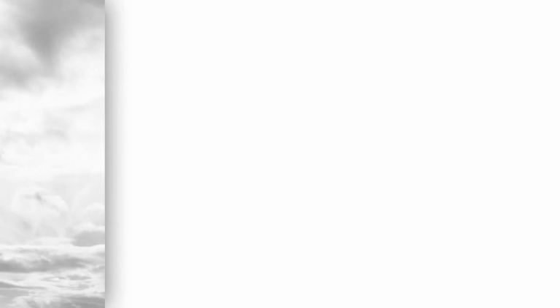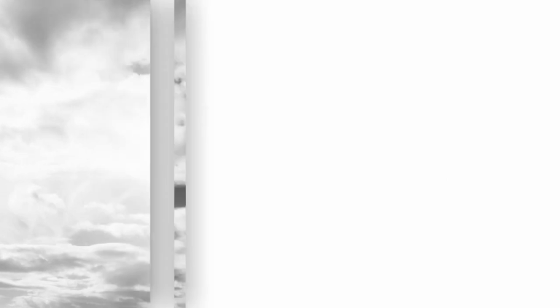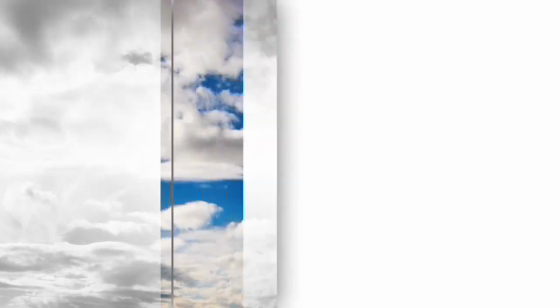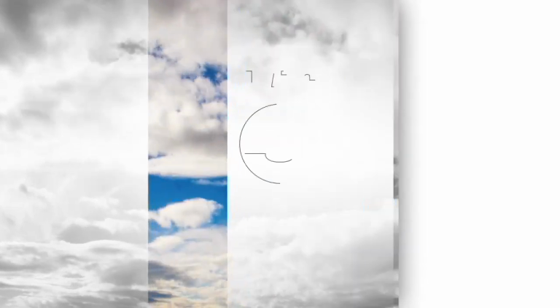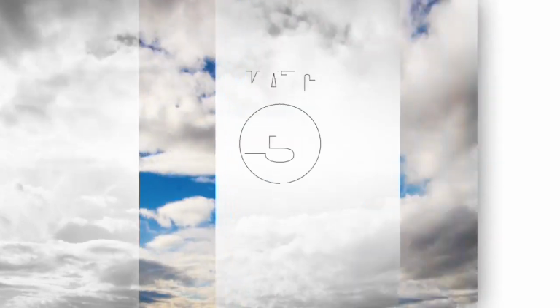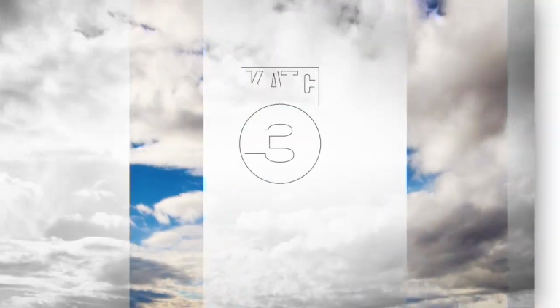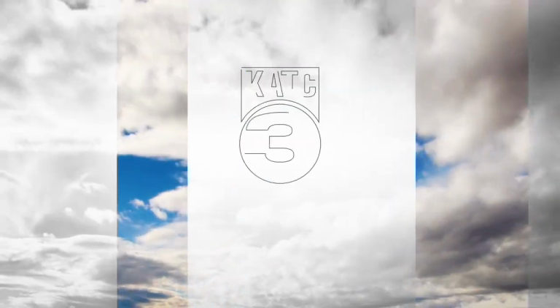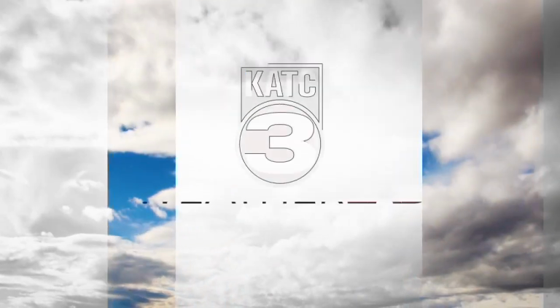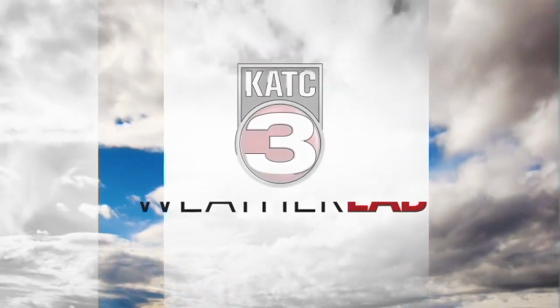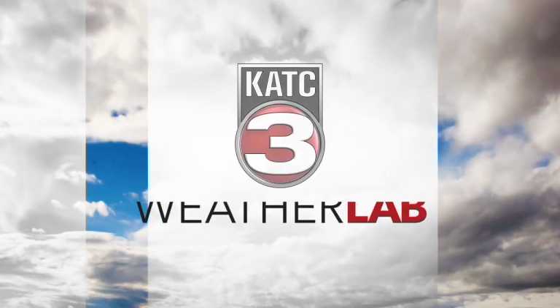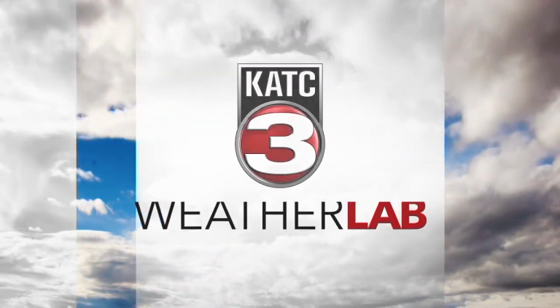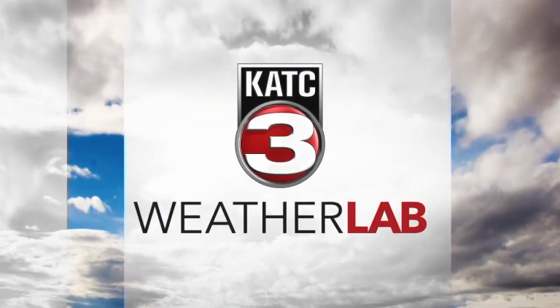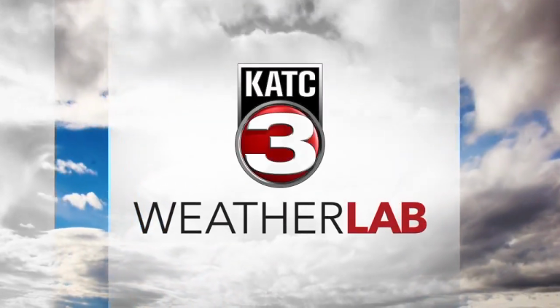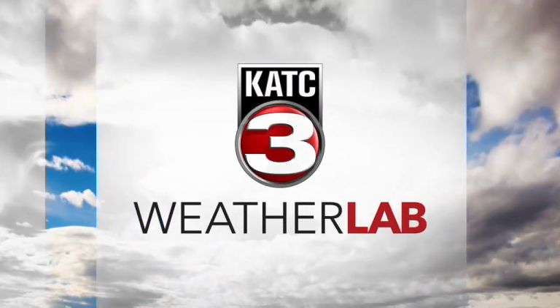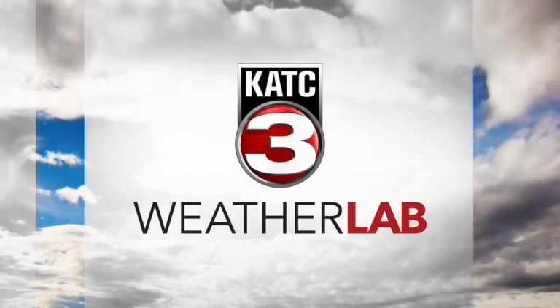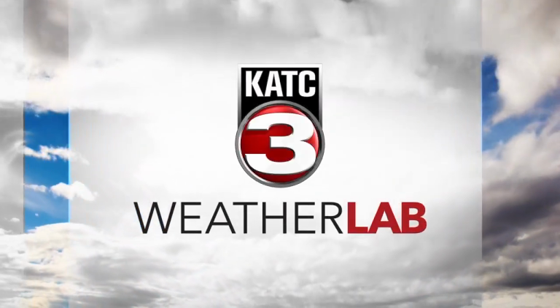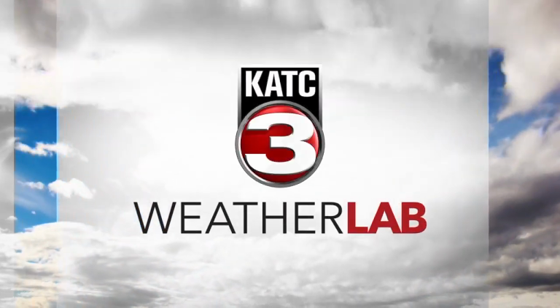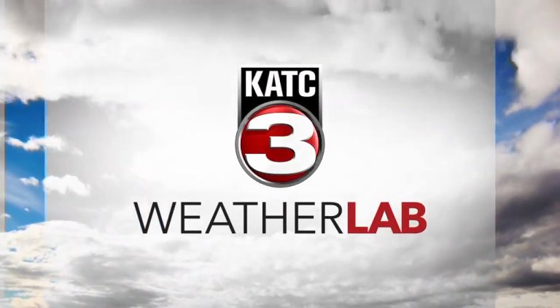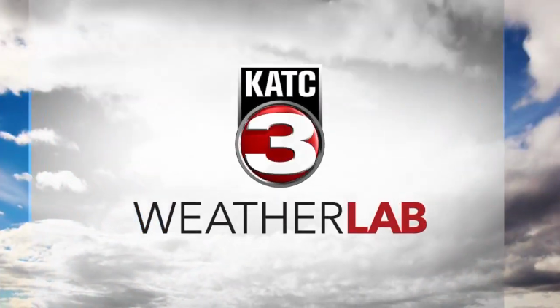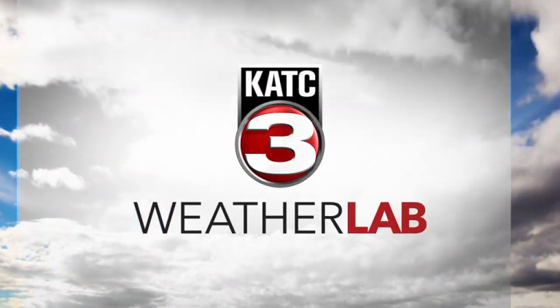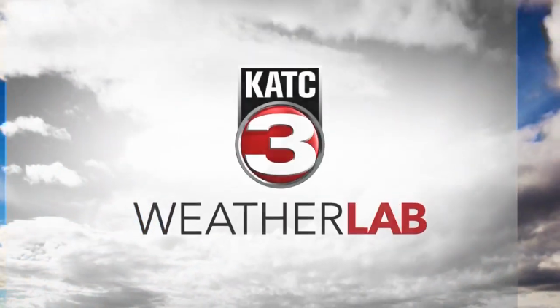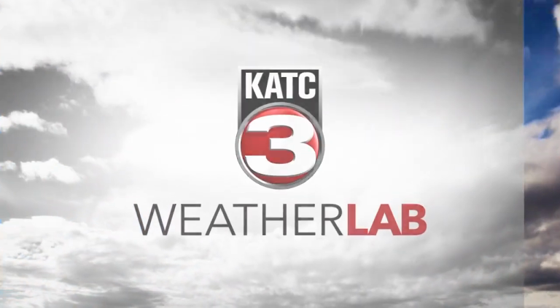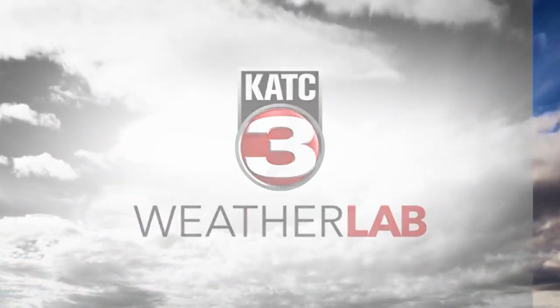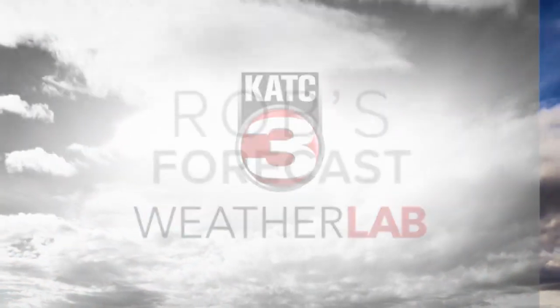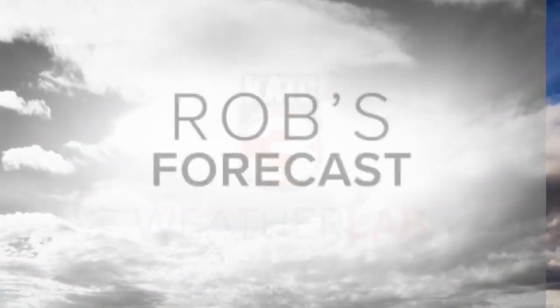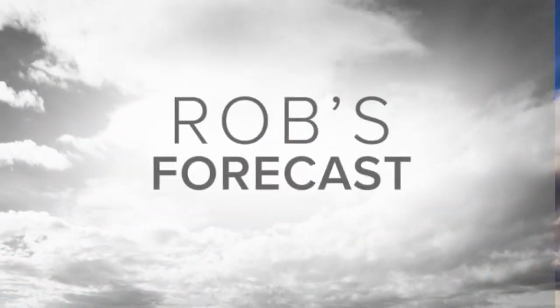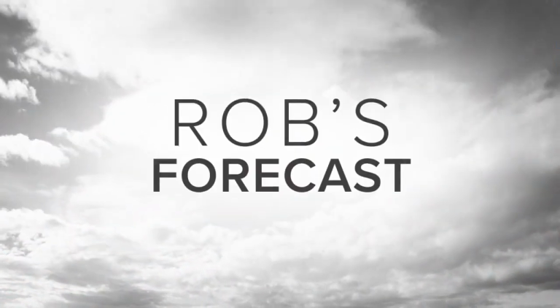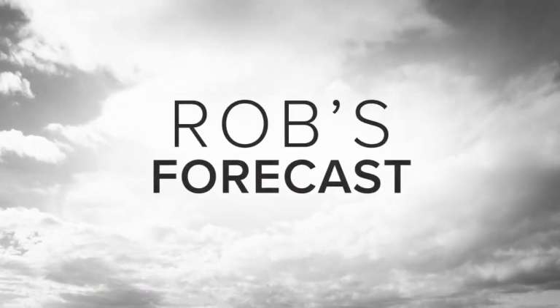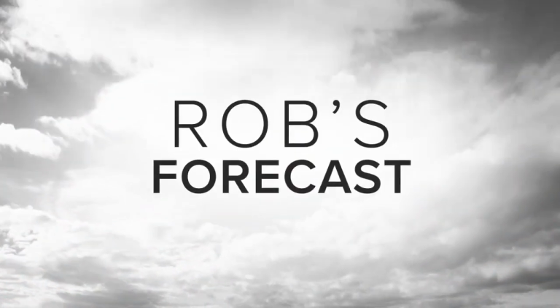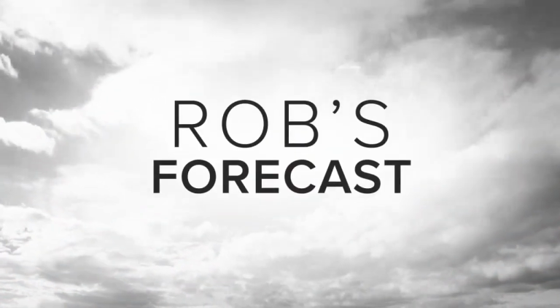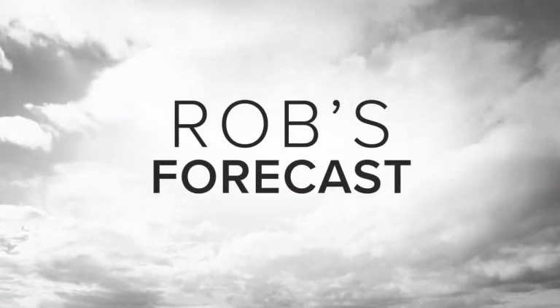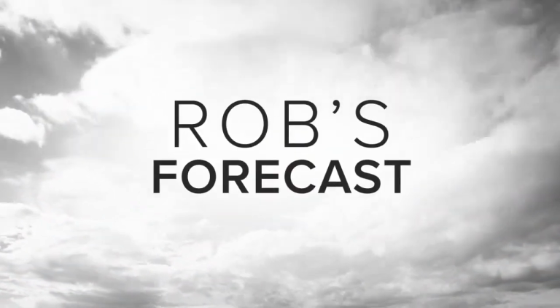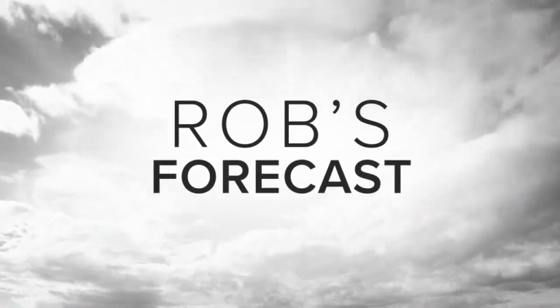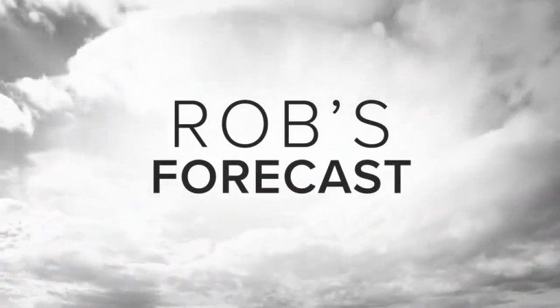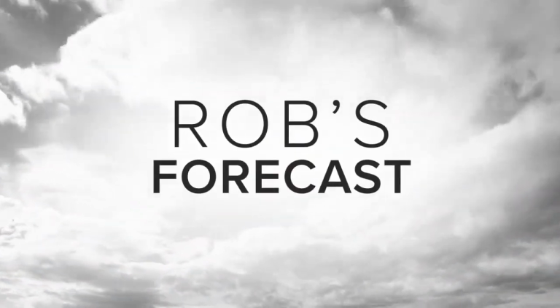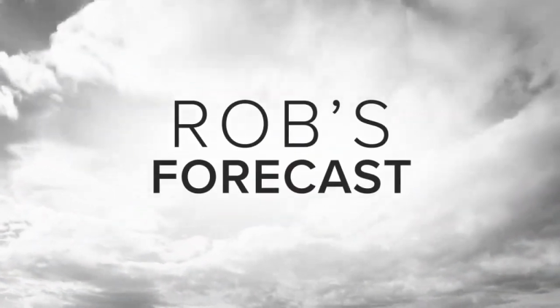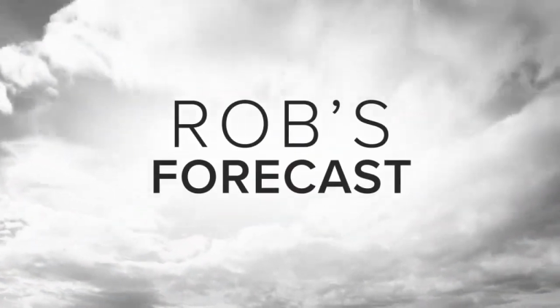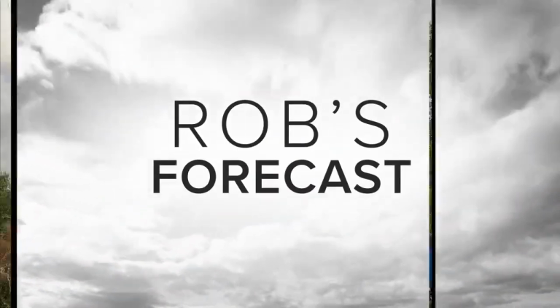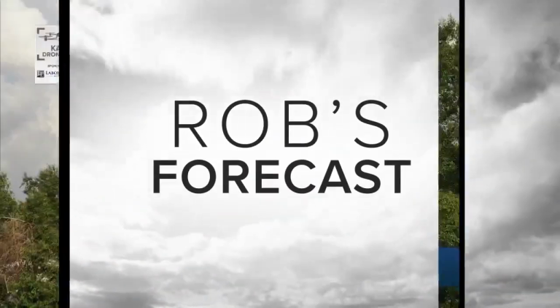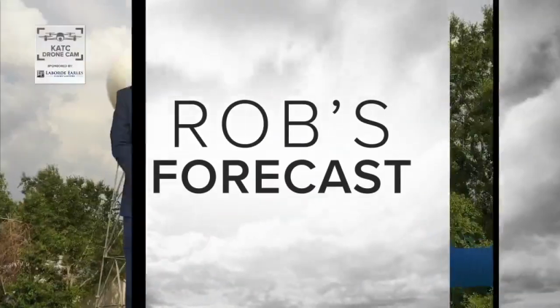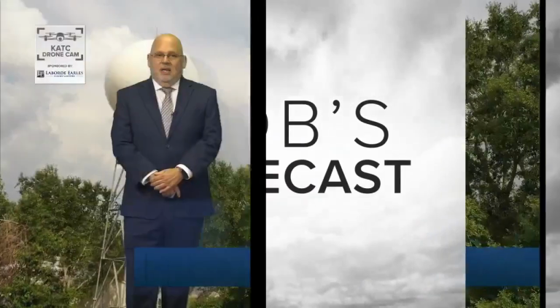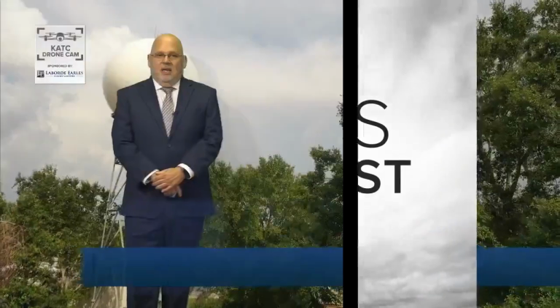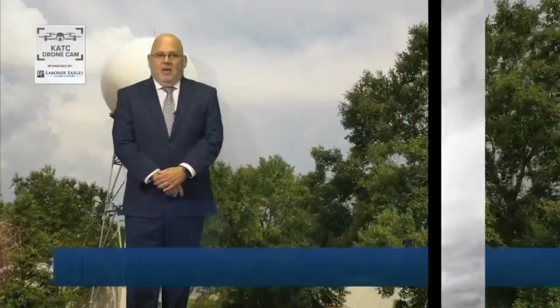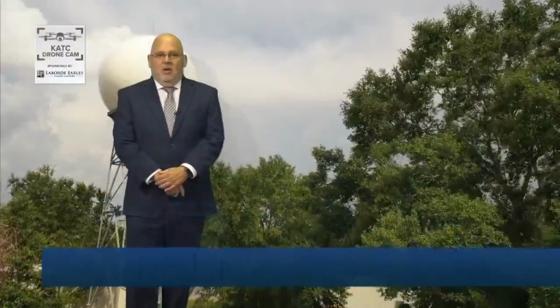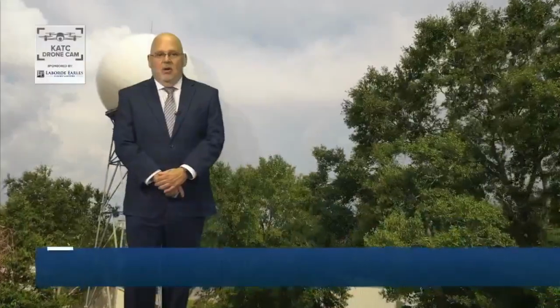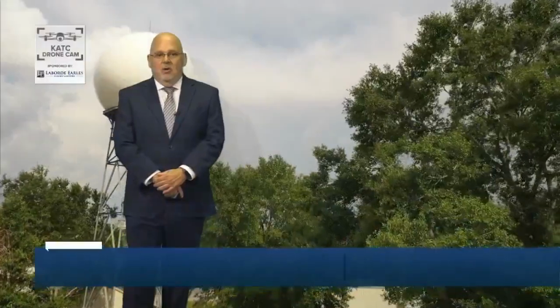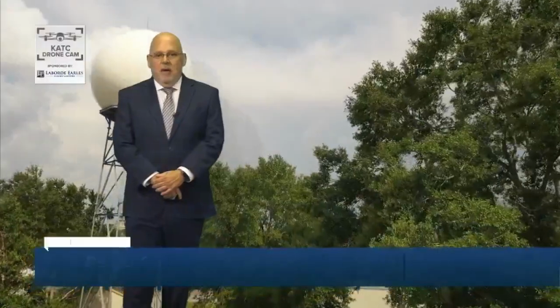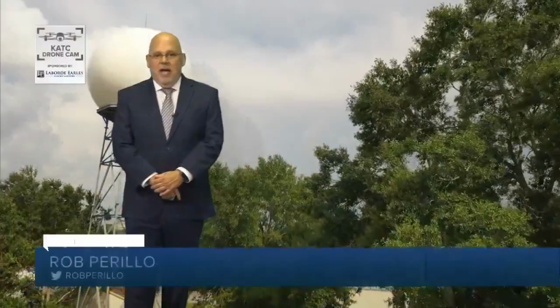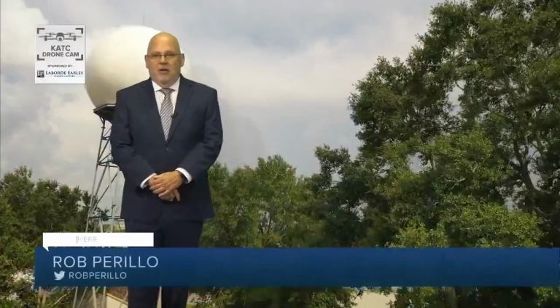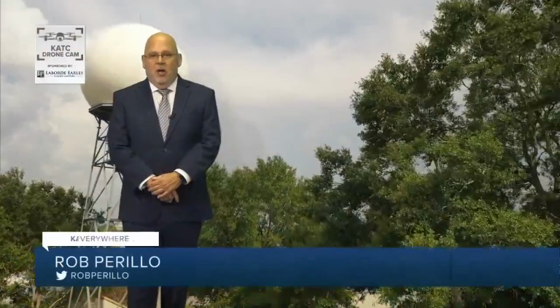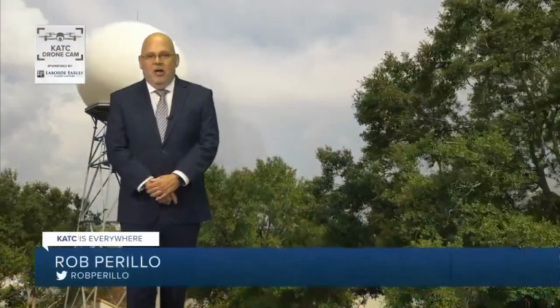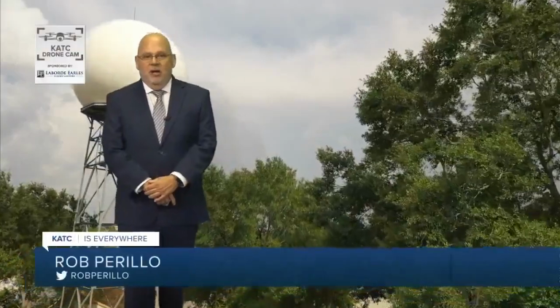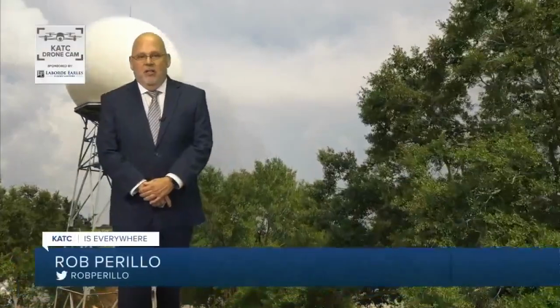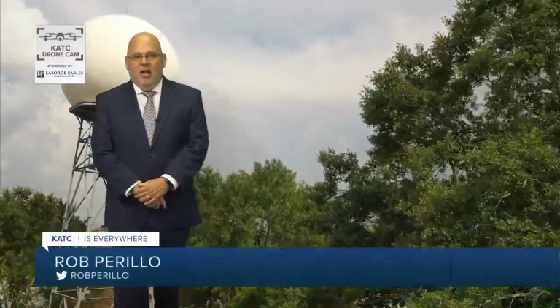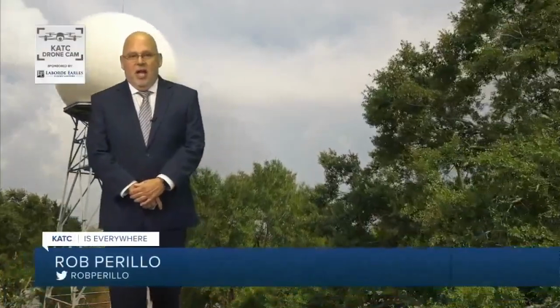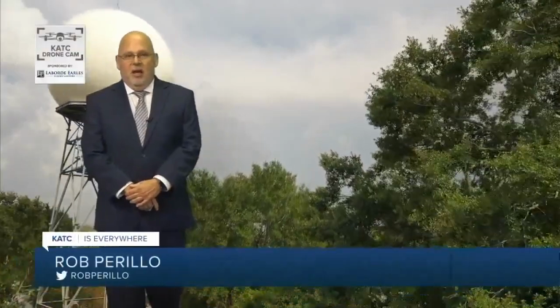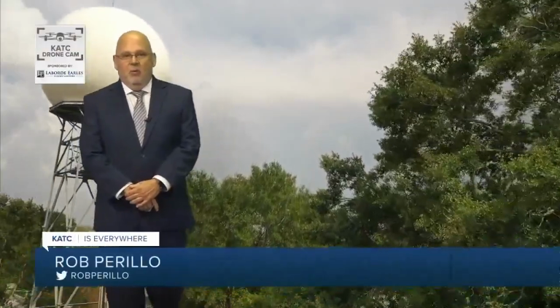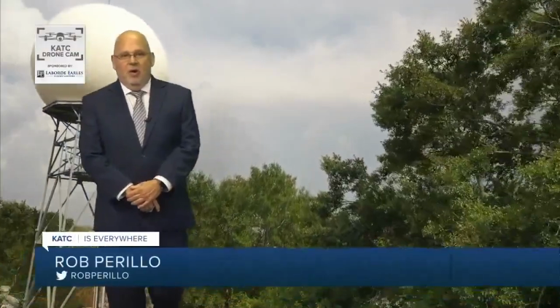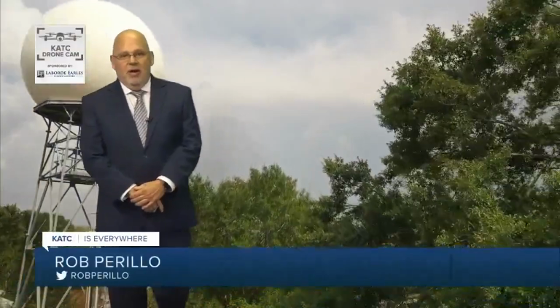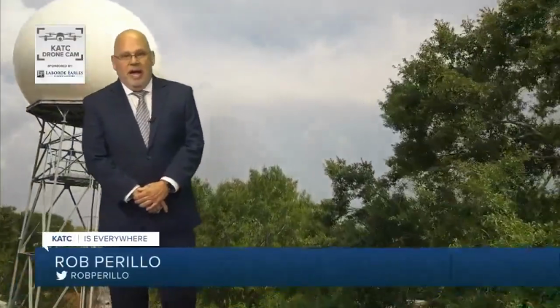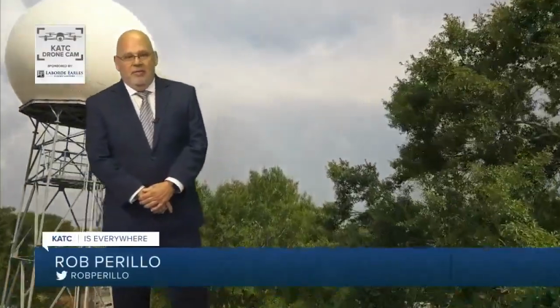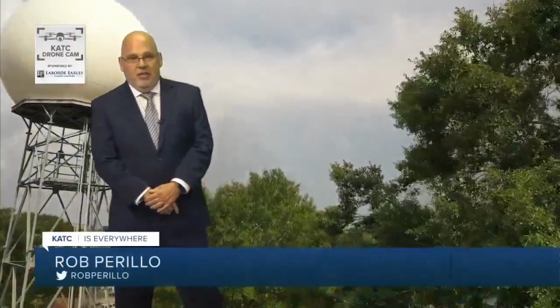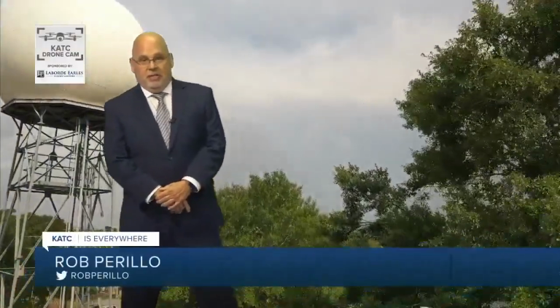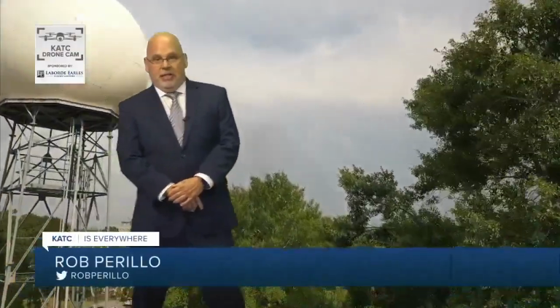From the KATC Weatherland, here's Rob's forecast. Welcome back. Another hot one out there today.